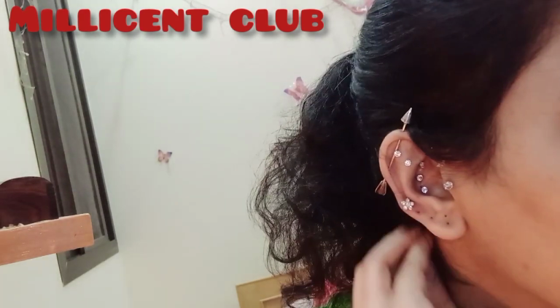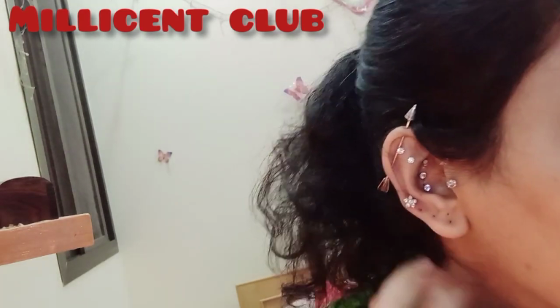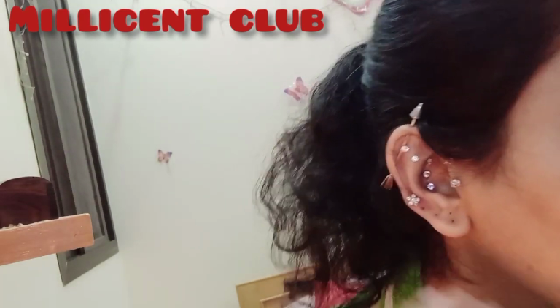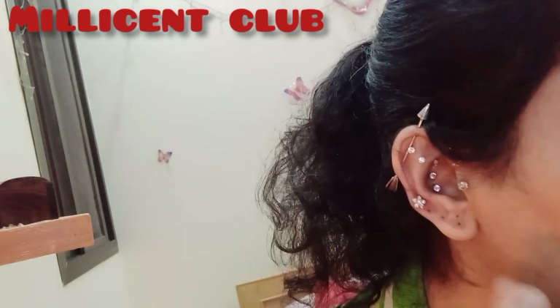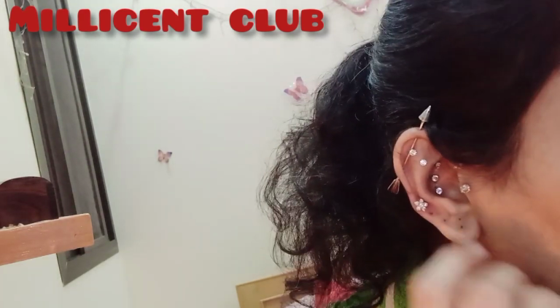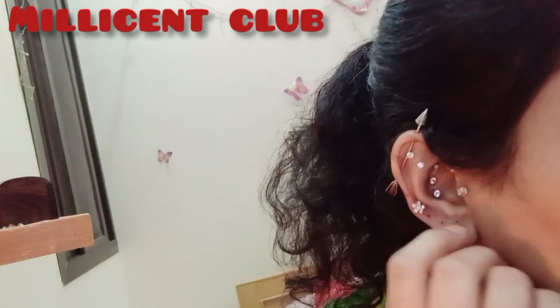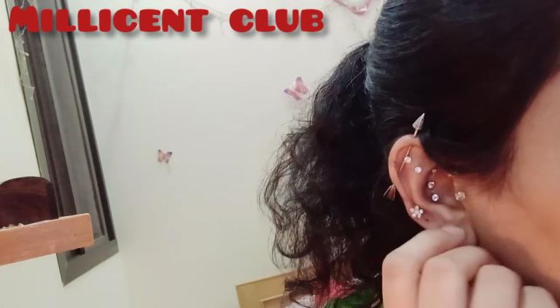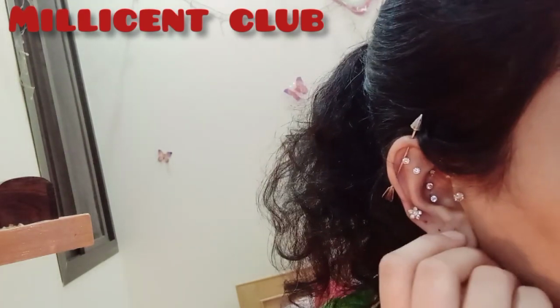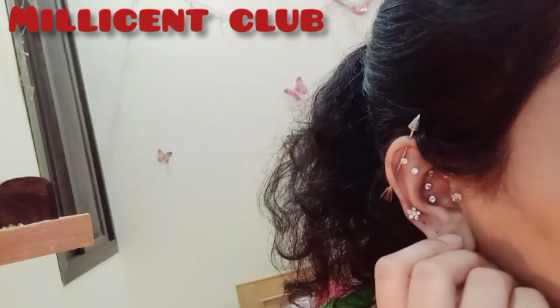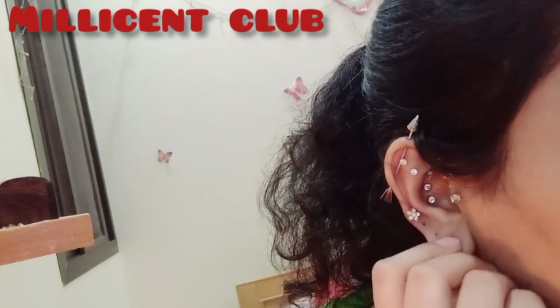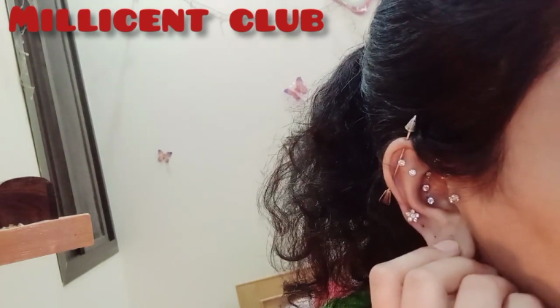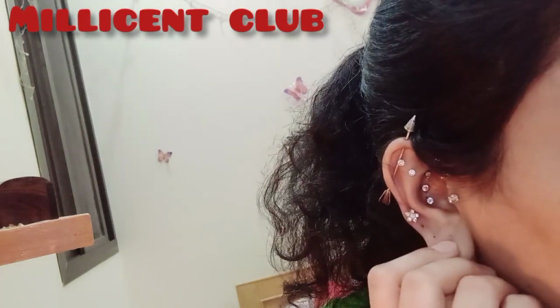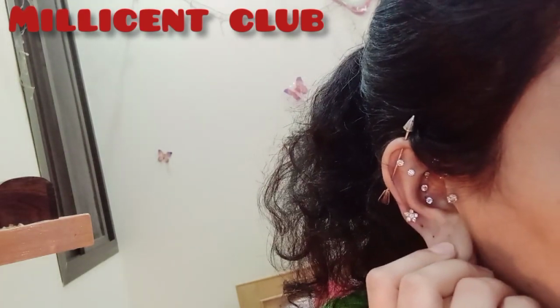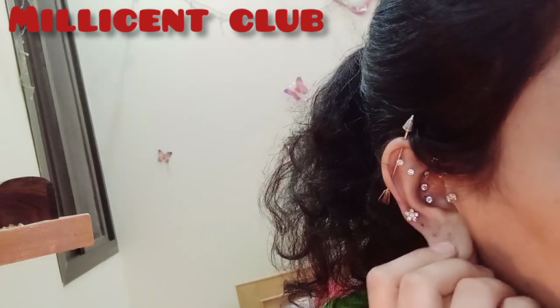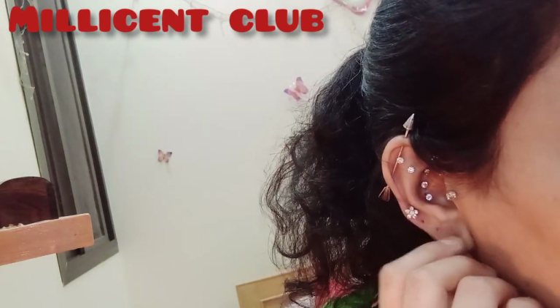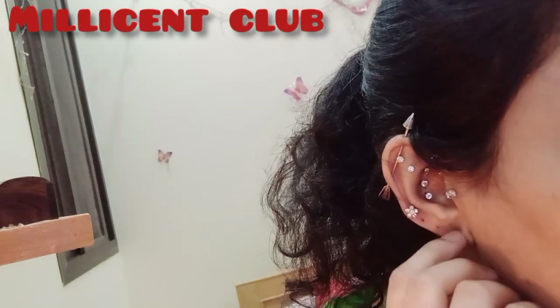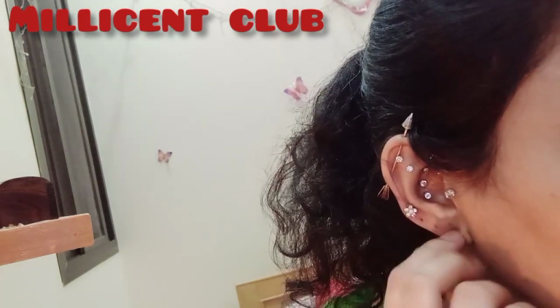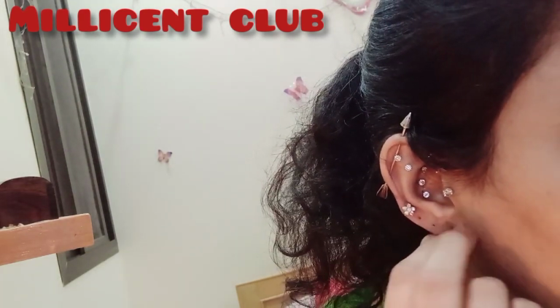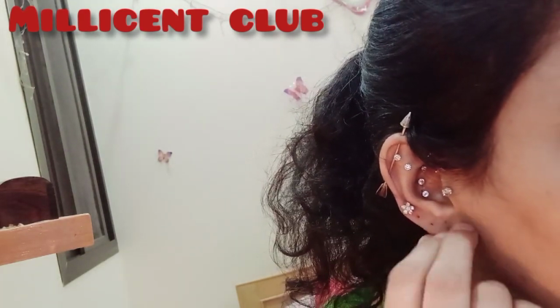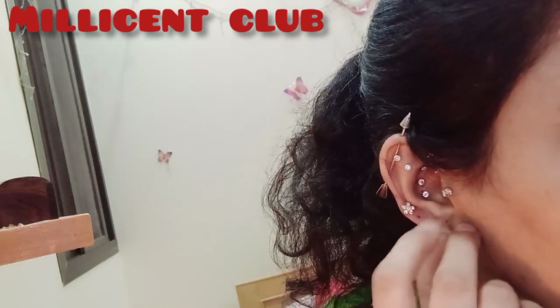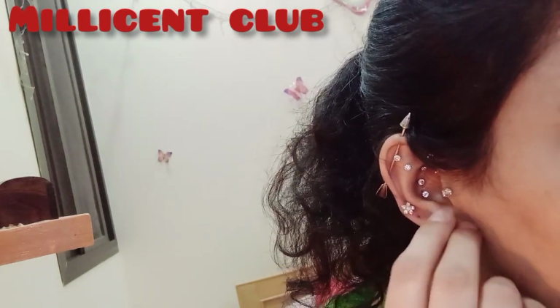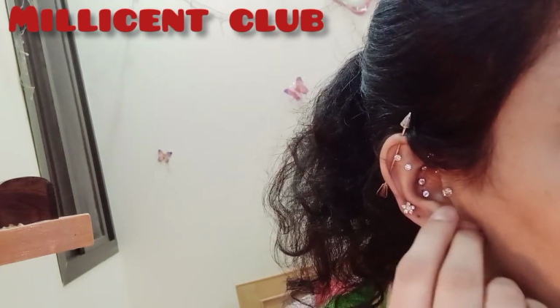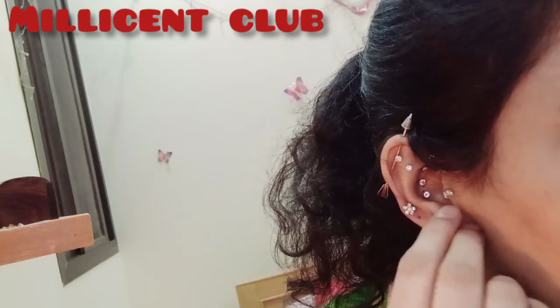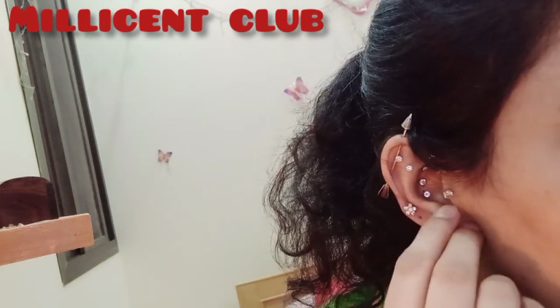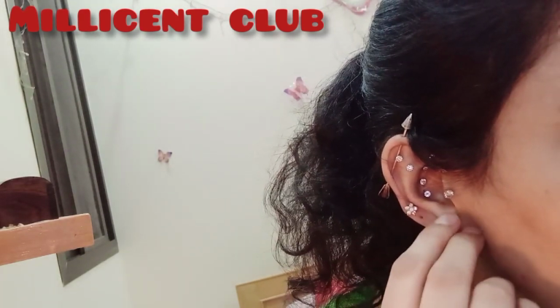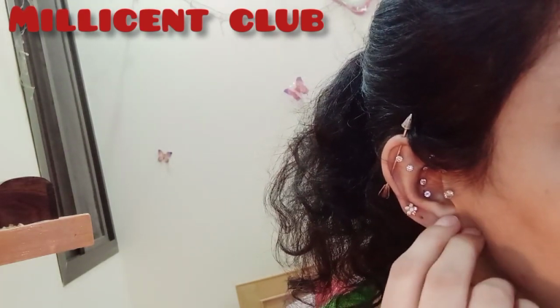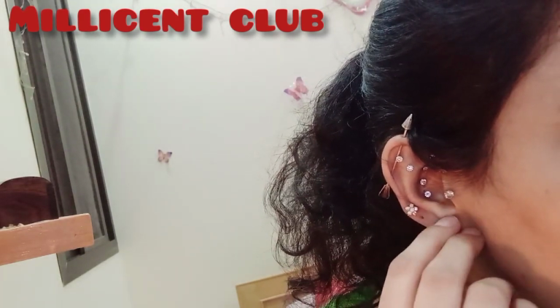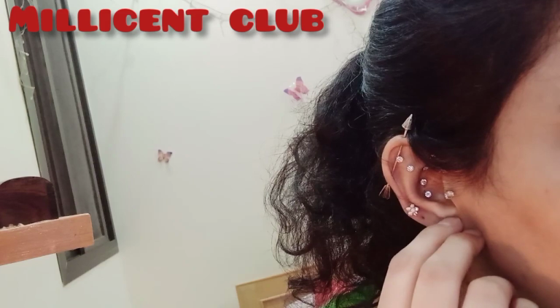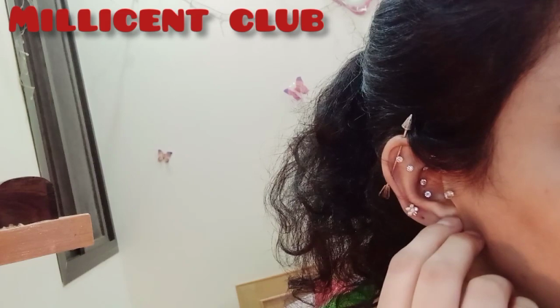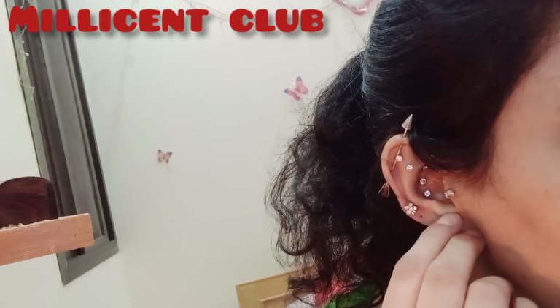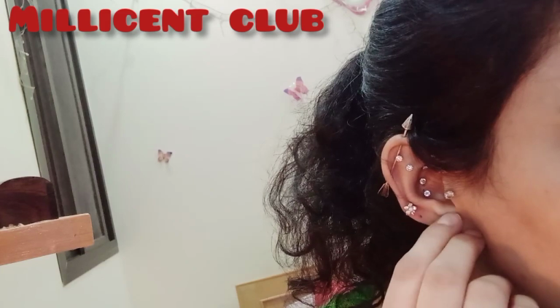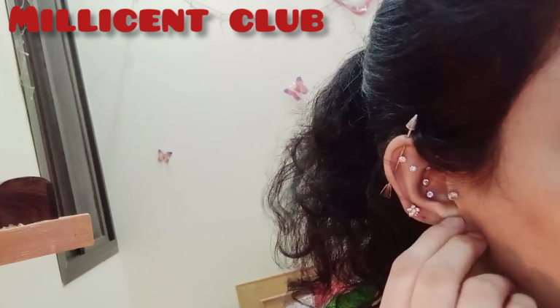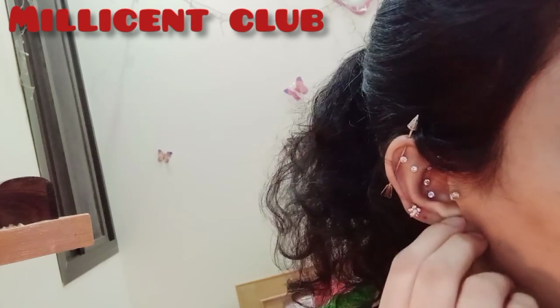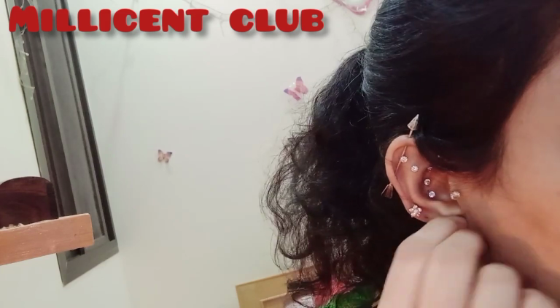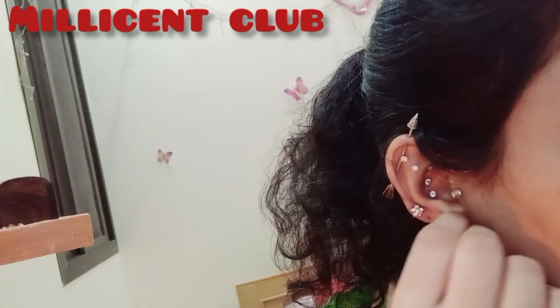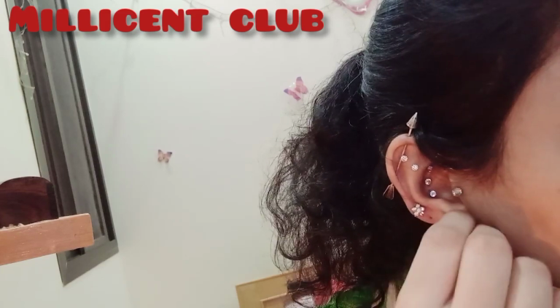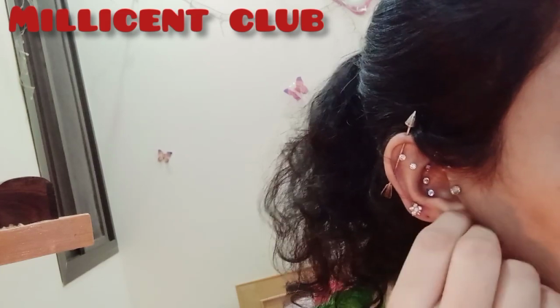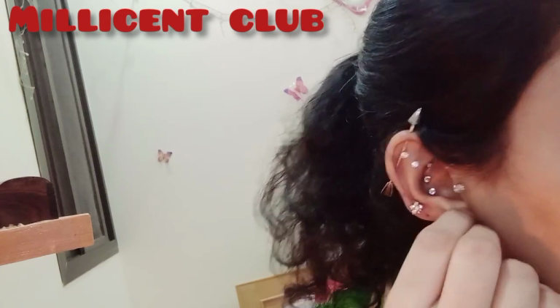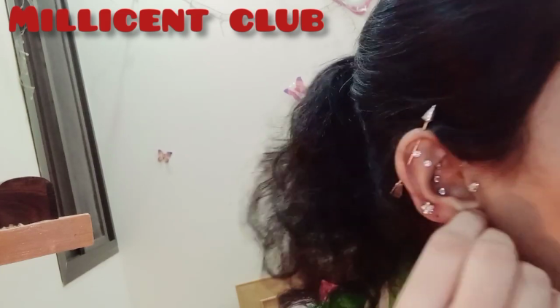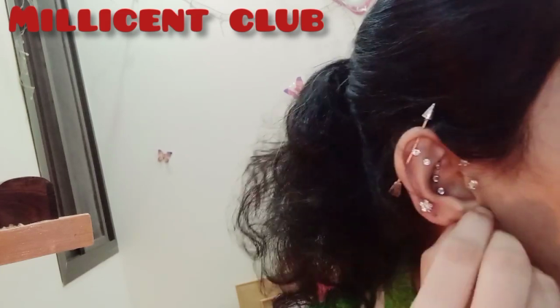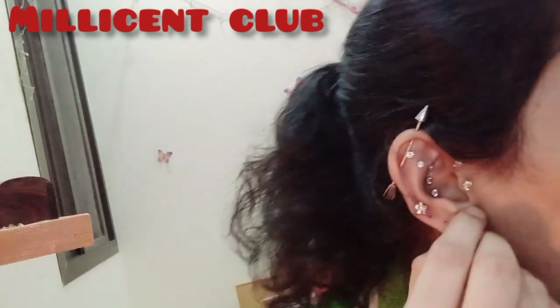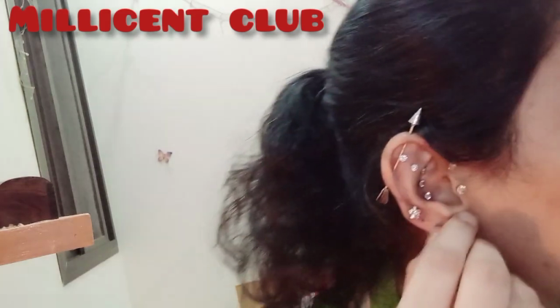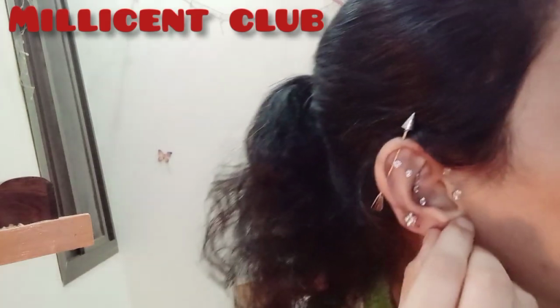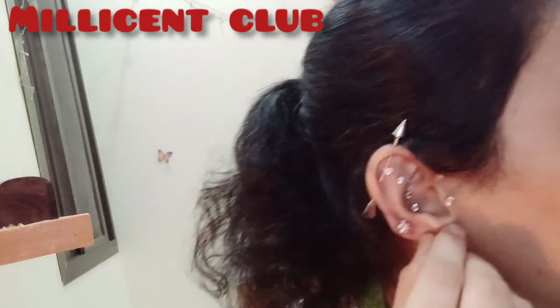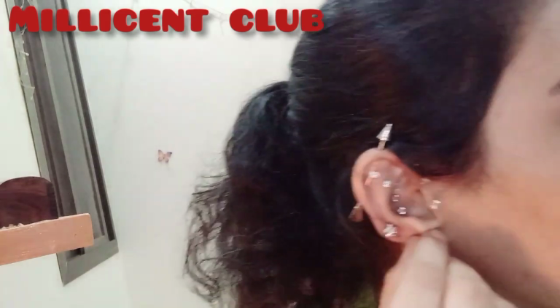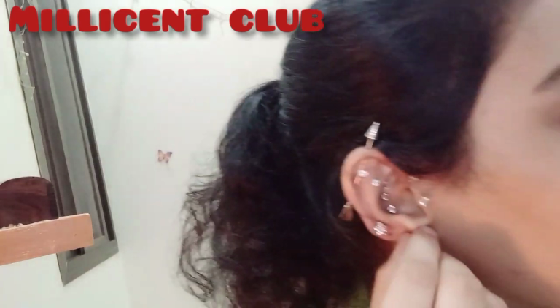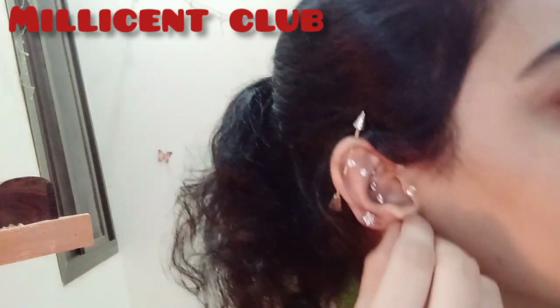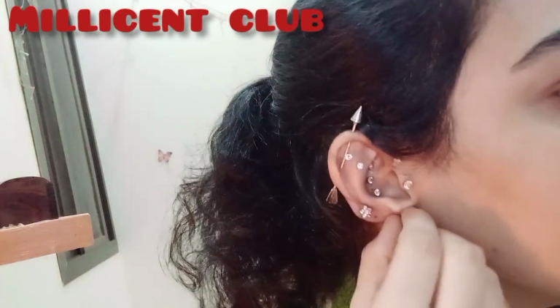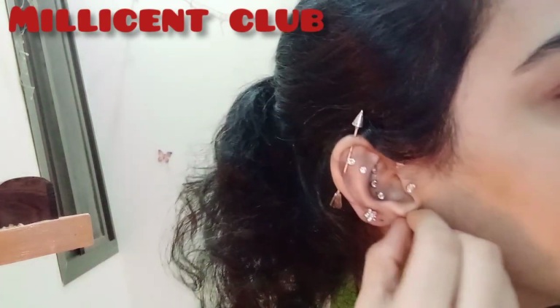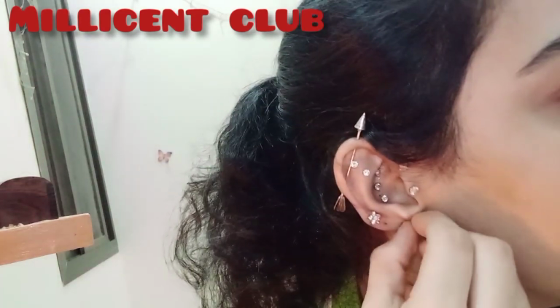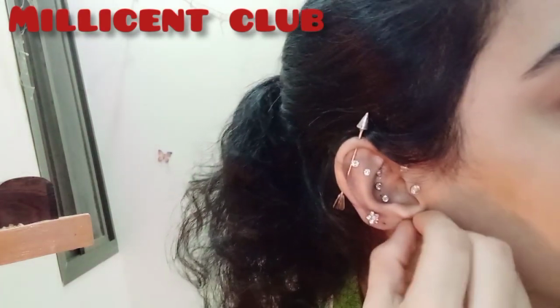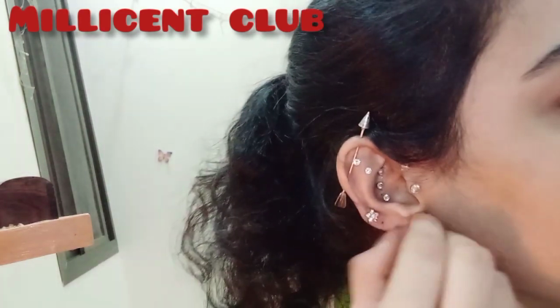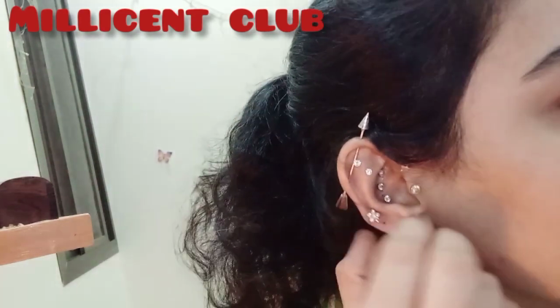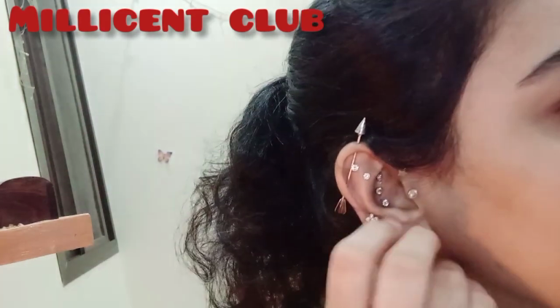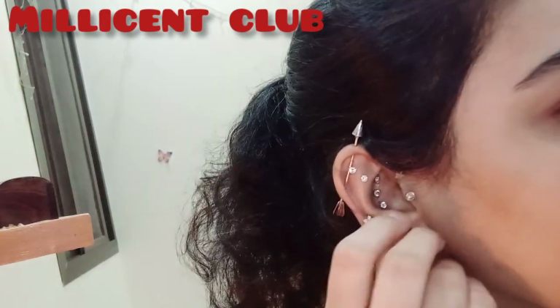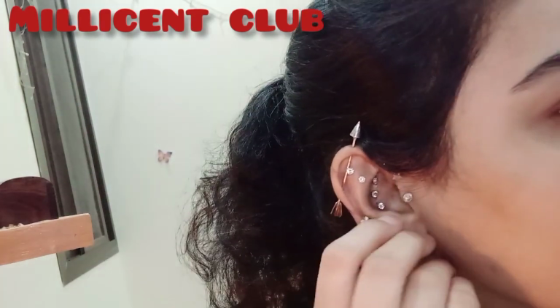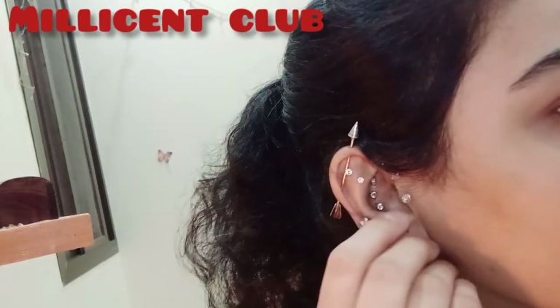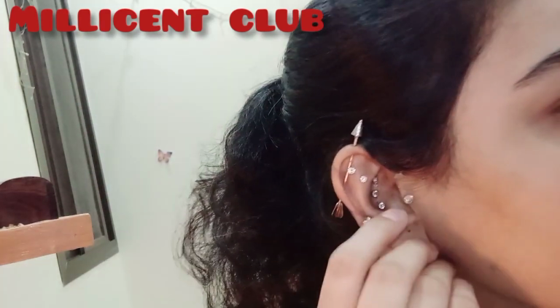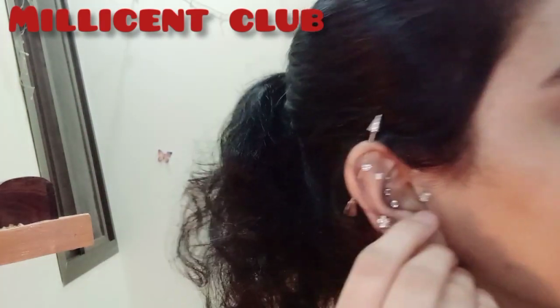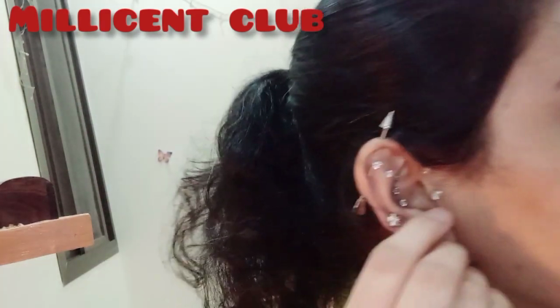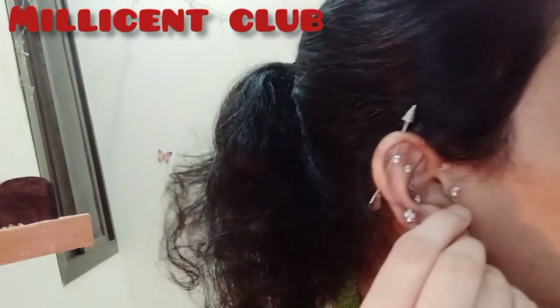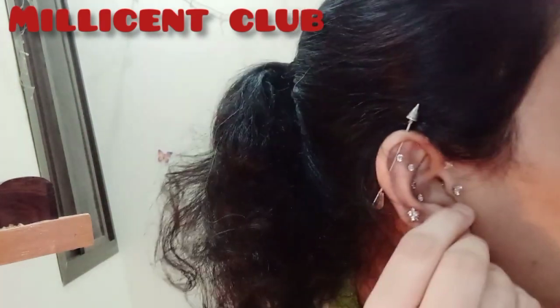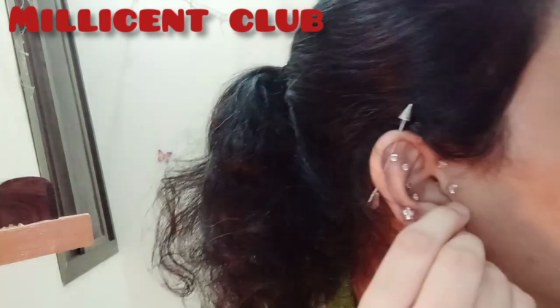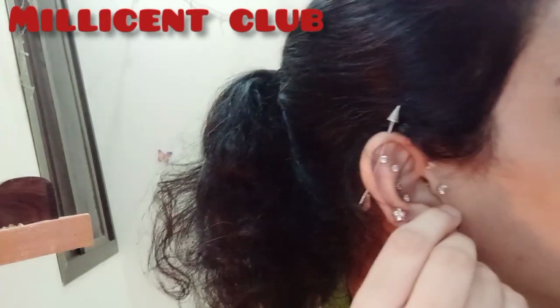I have cute little tiny hoops — gold hoops. I'm so excited to wear them!